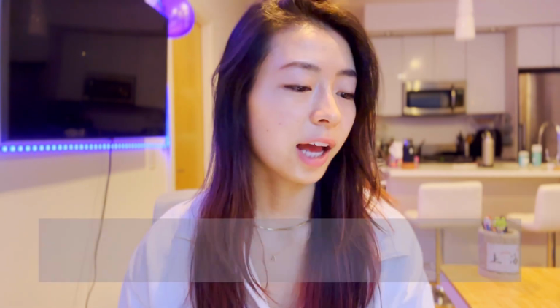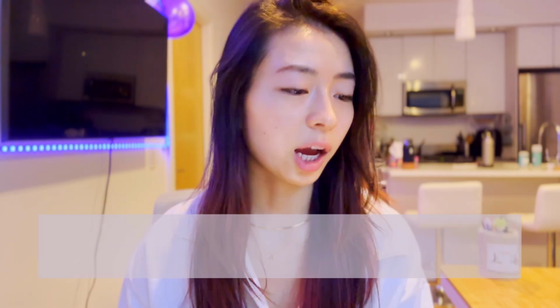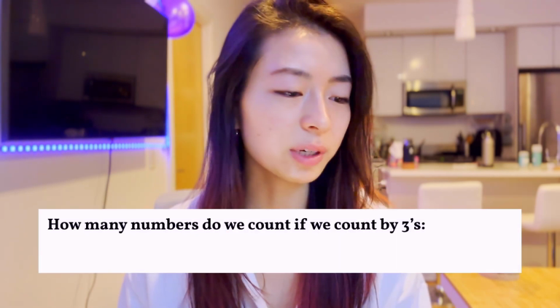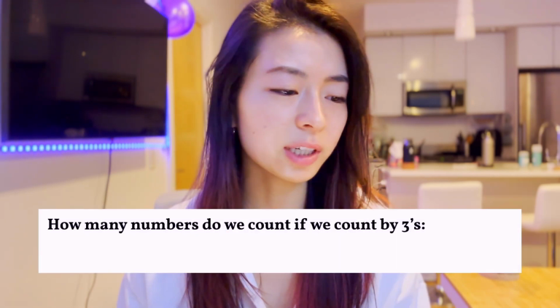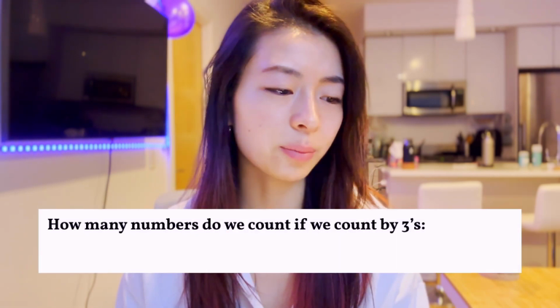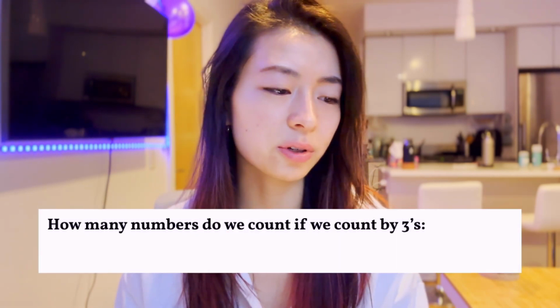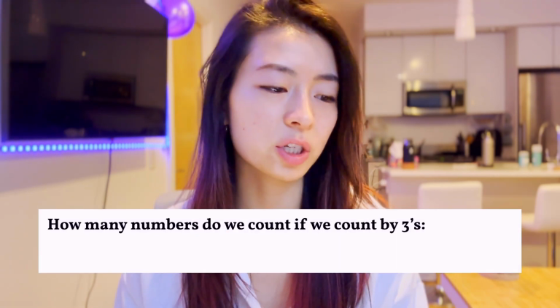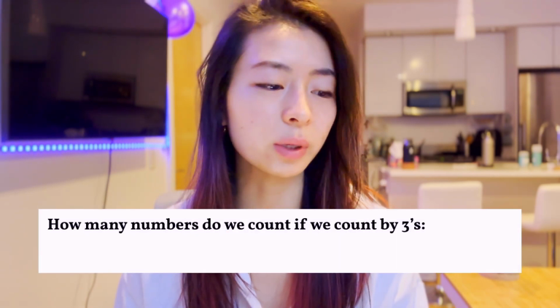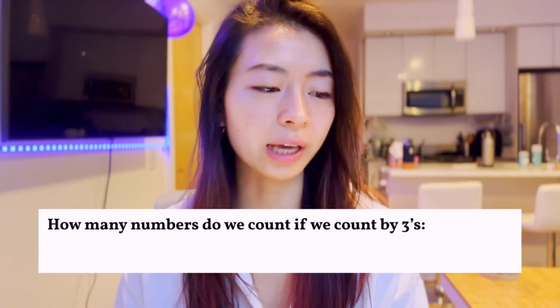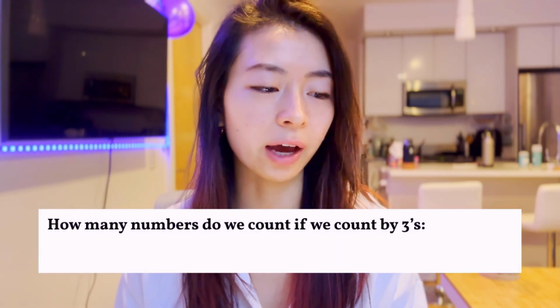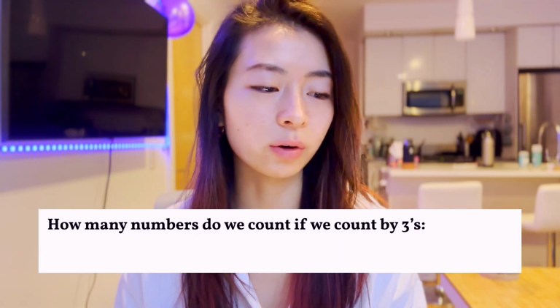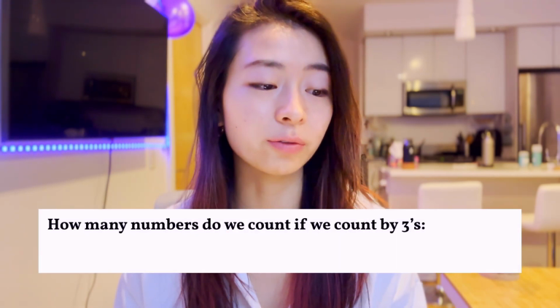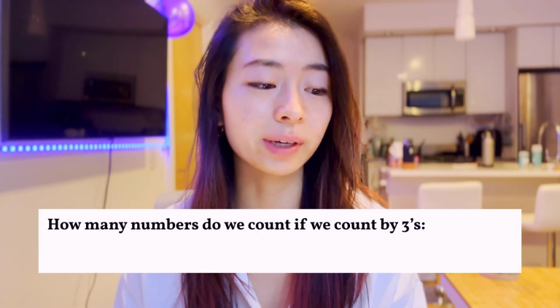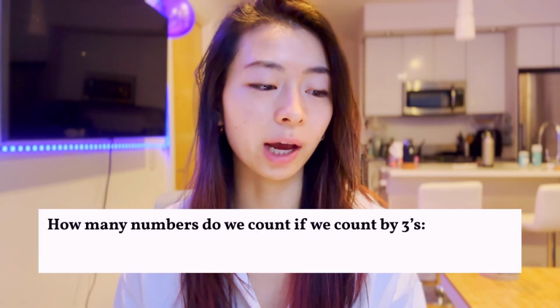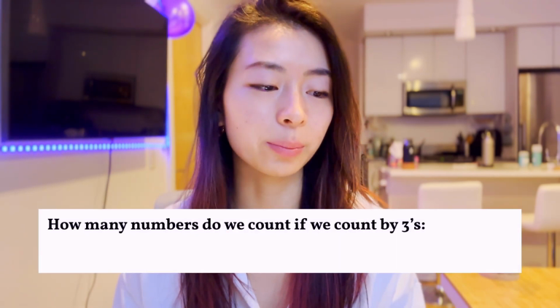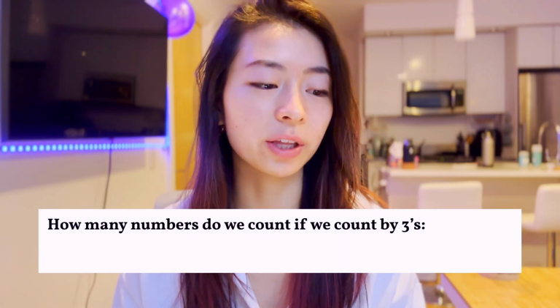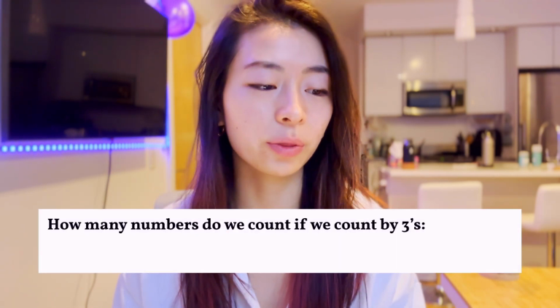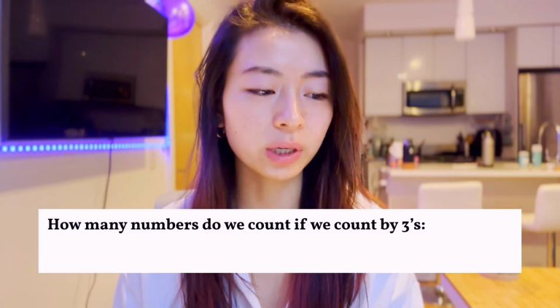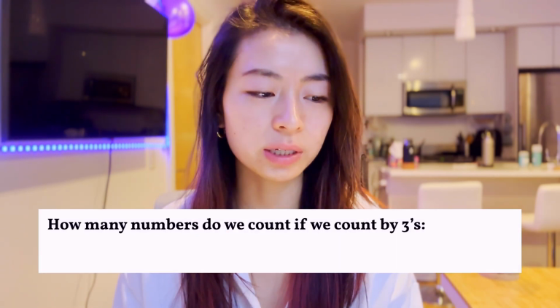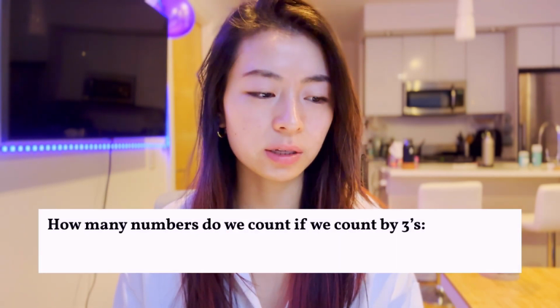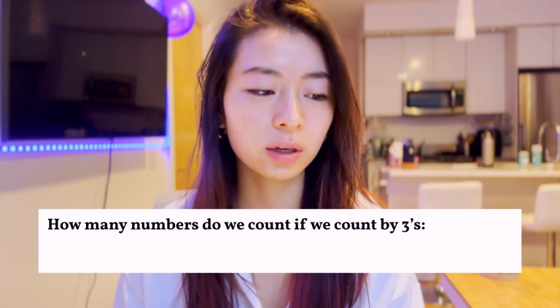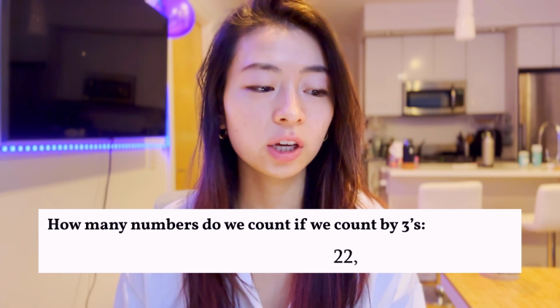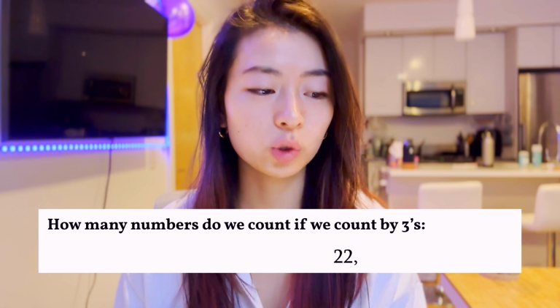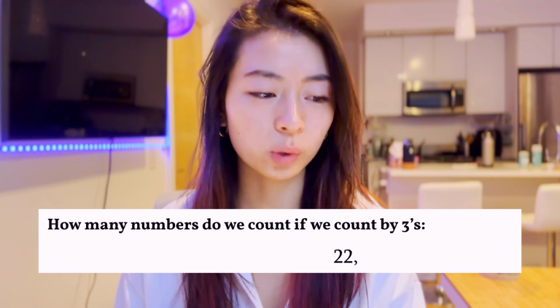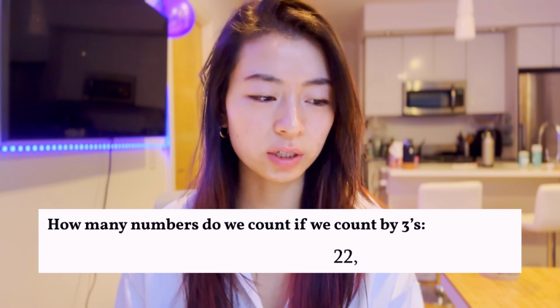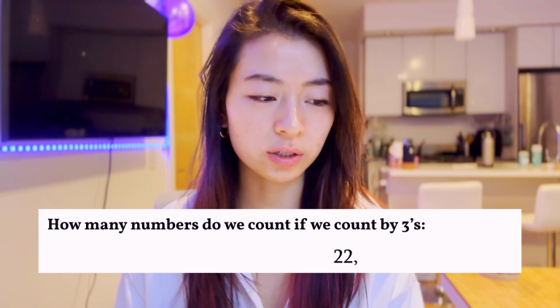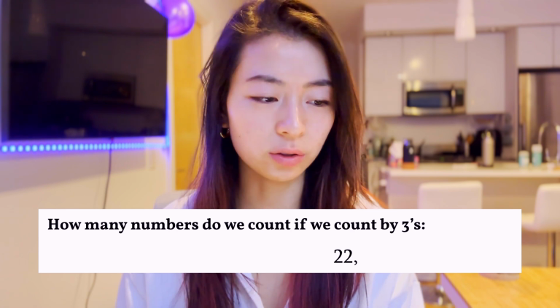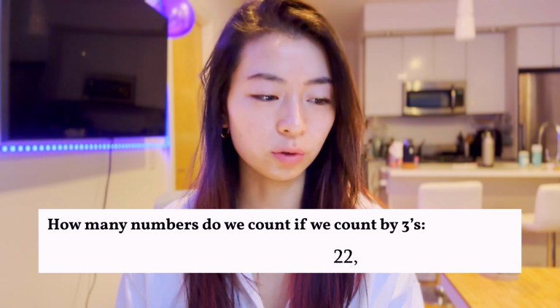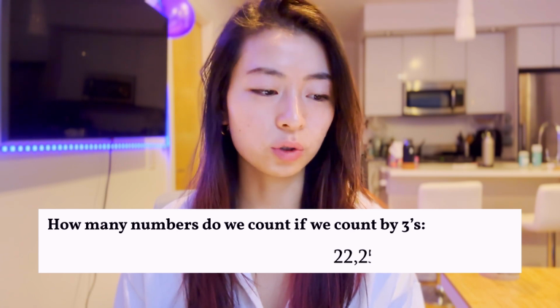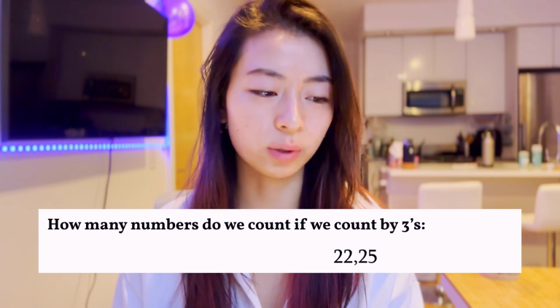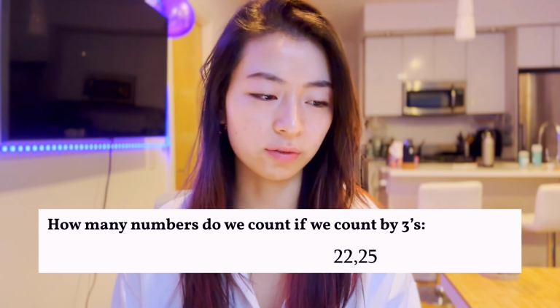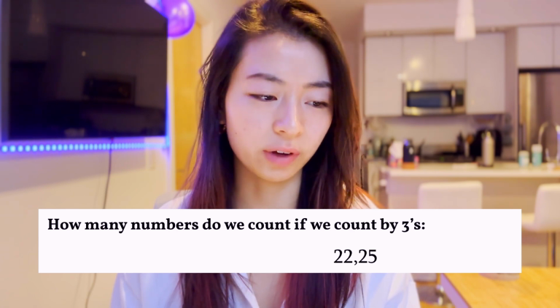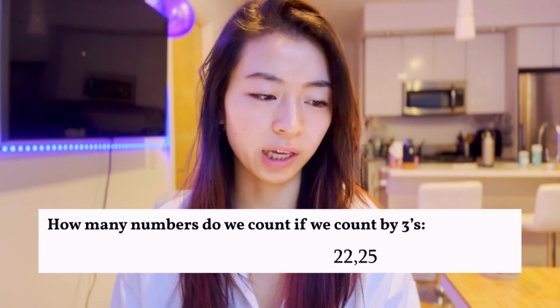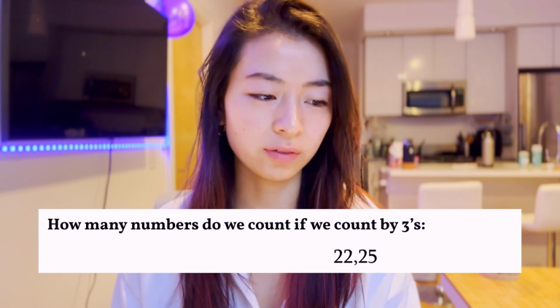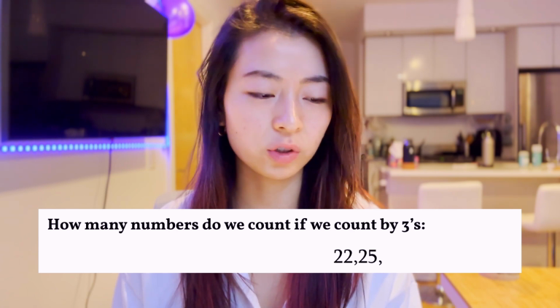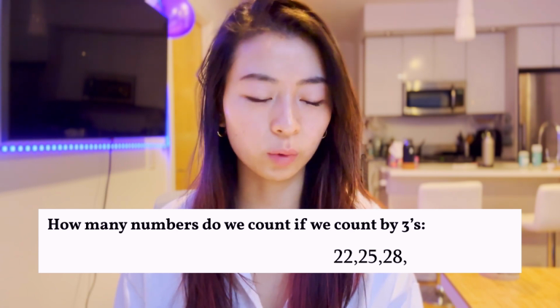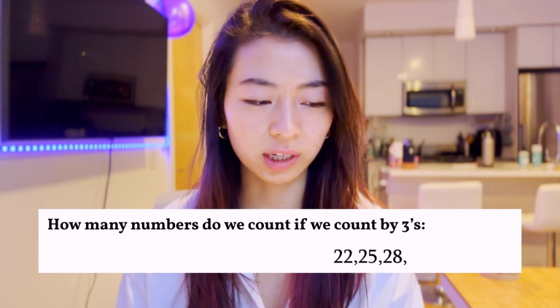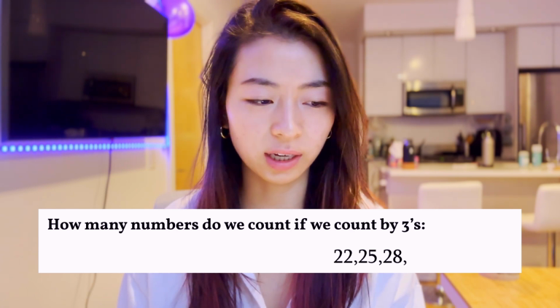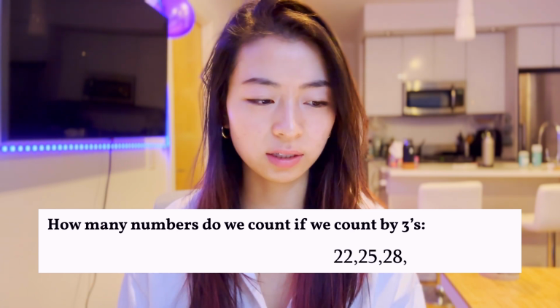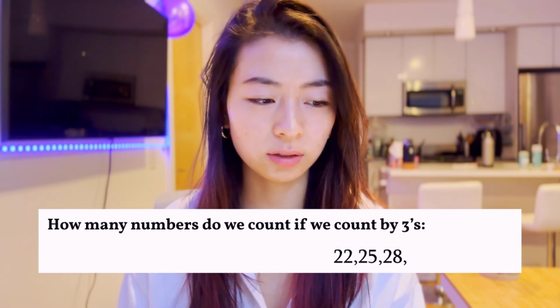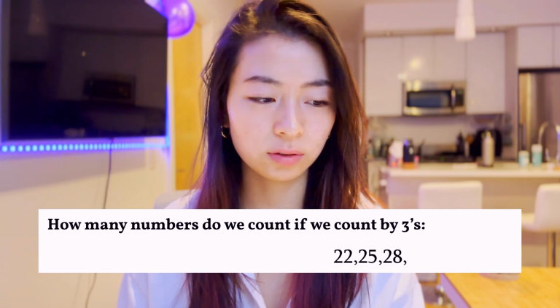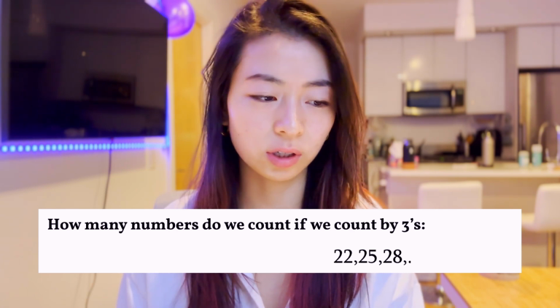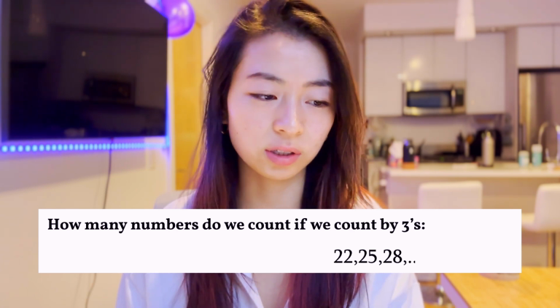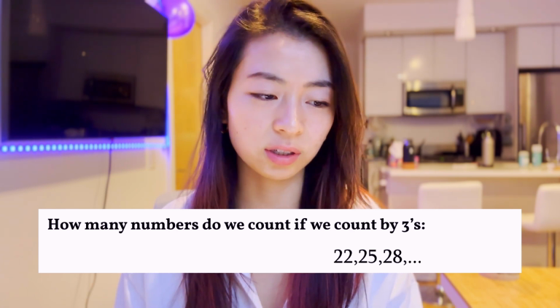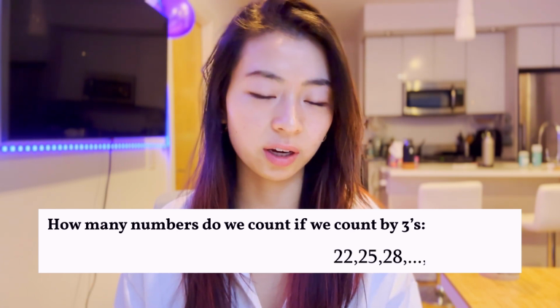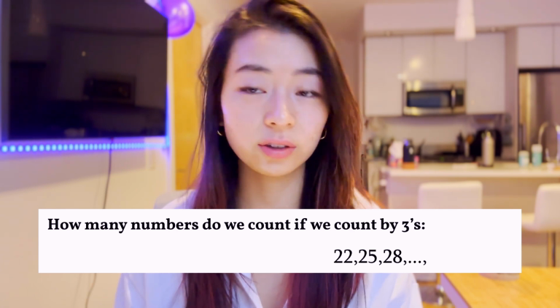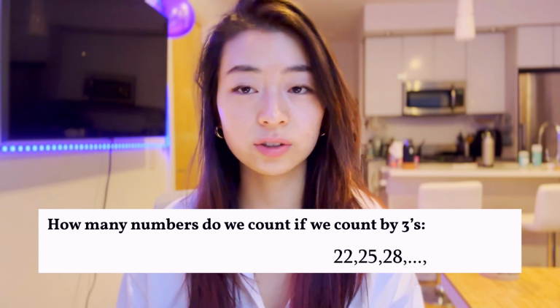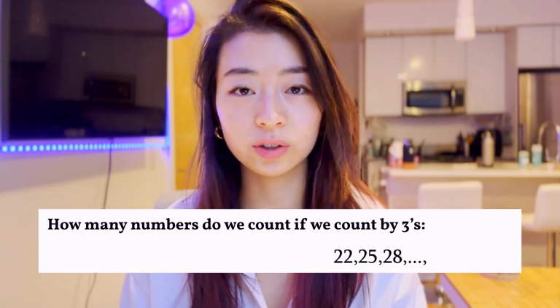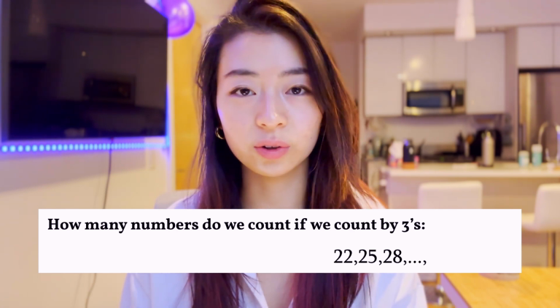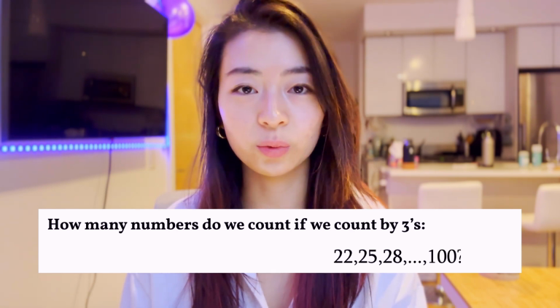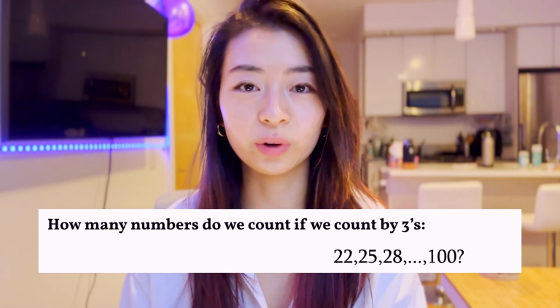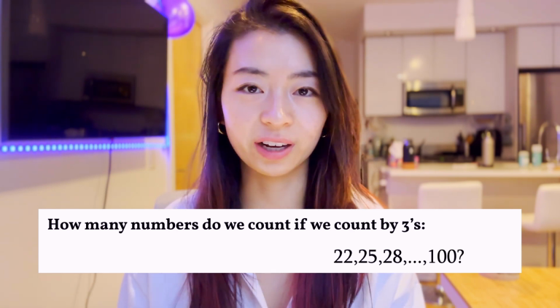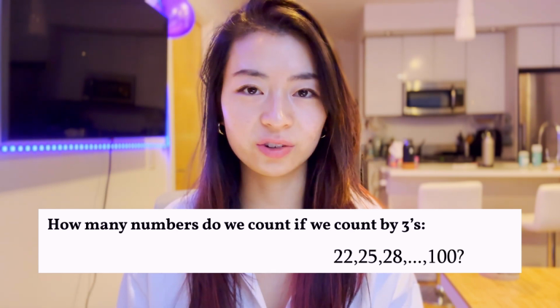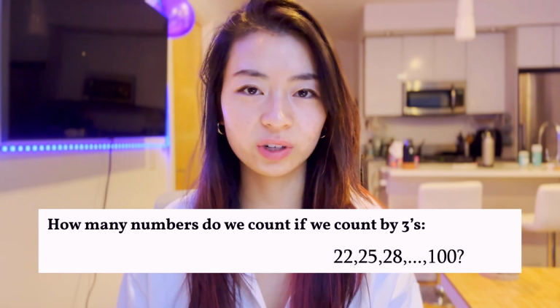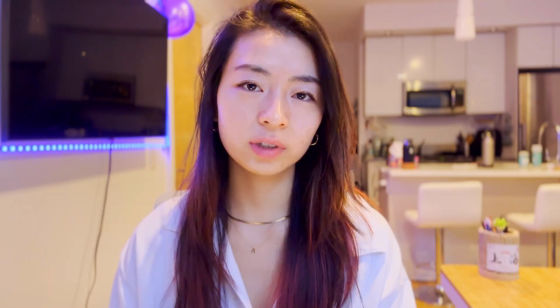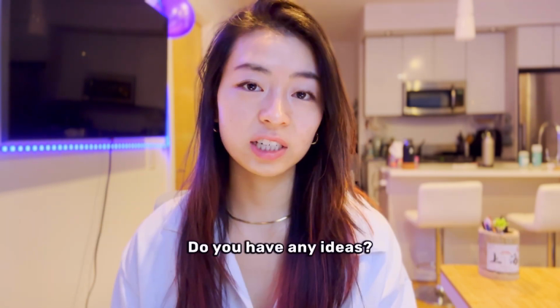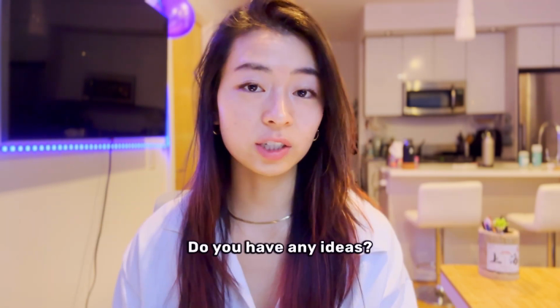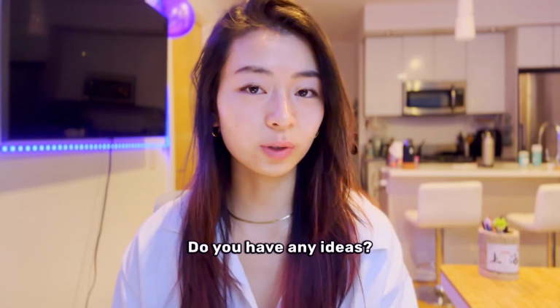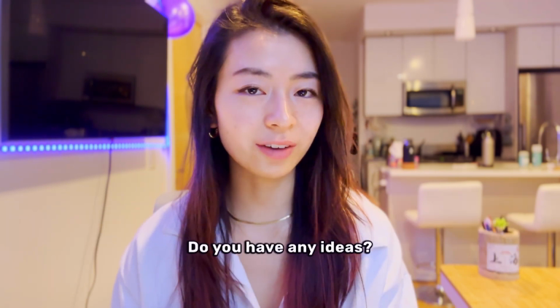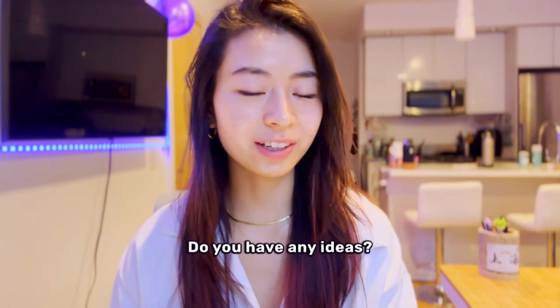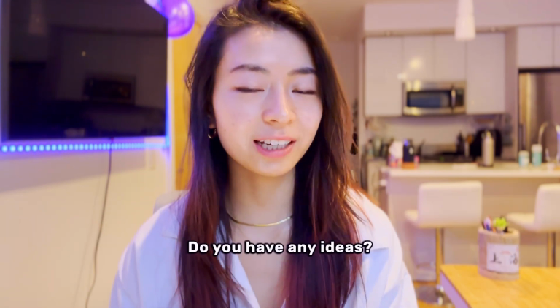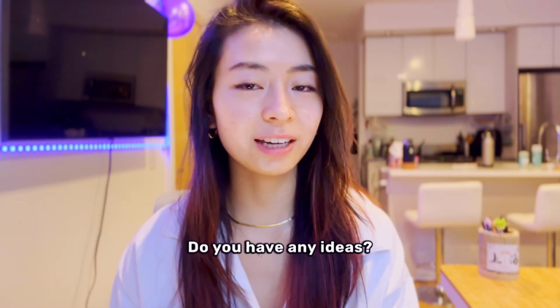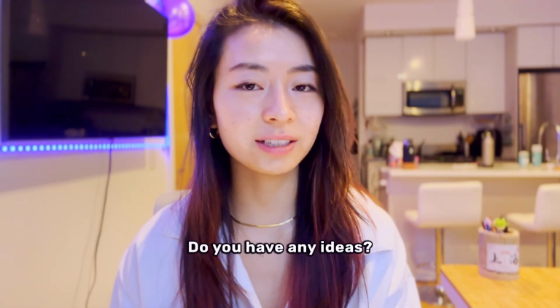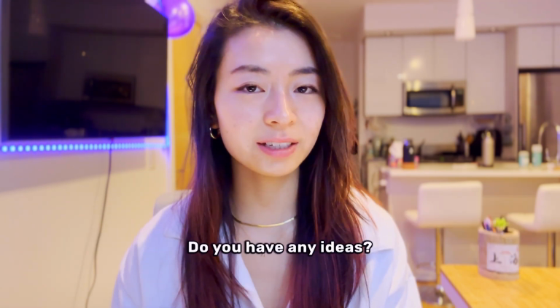How many numbers do we count if we count by threes: 22, 25, 28, dot dot dot, all the way to 100? Do you have any ideas?